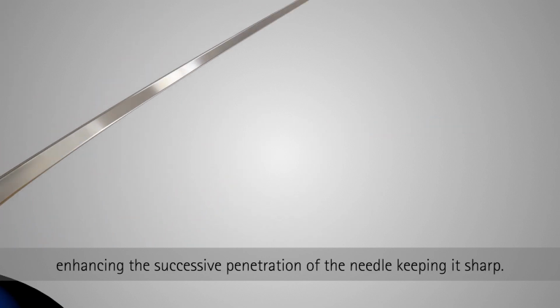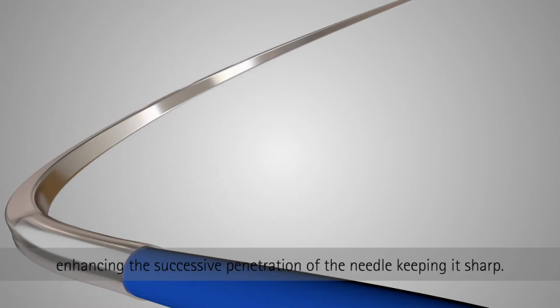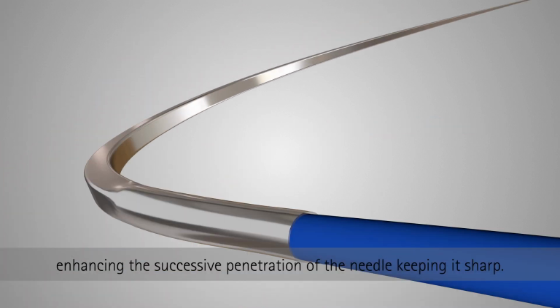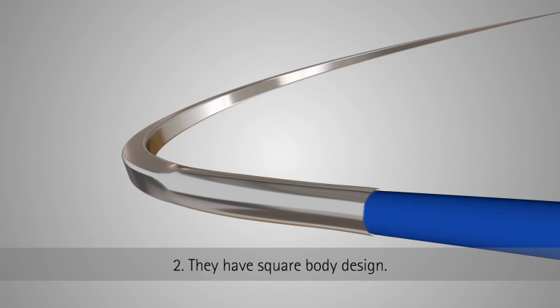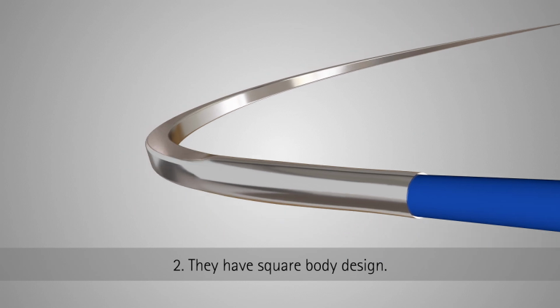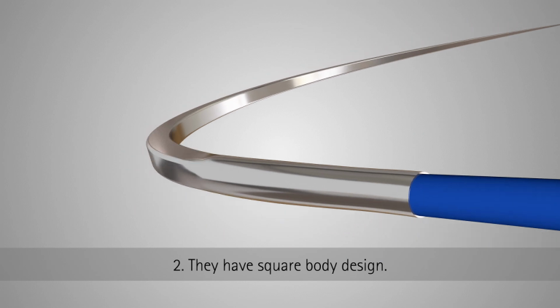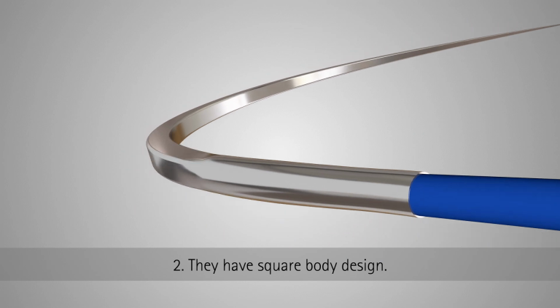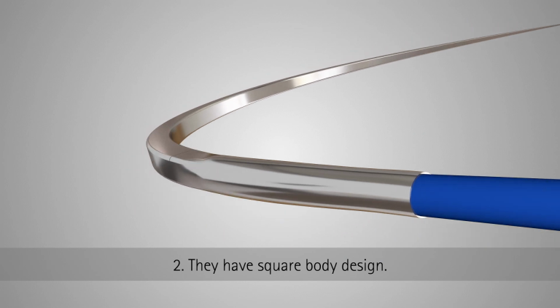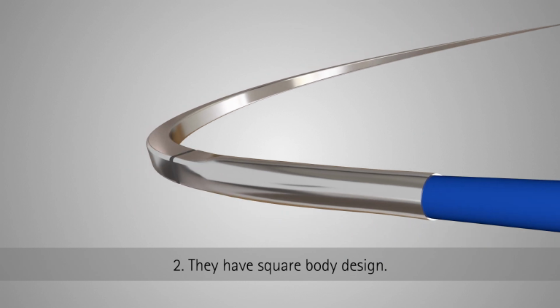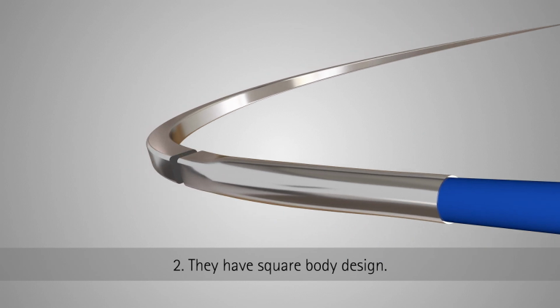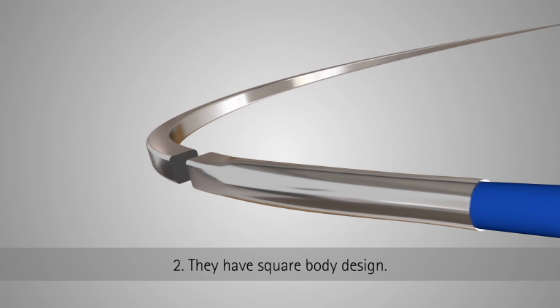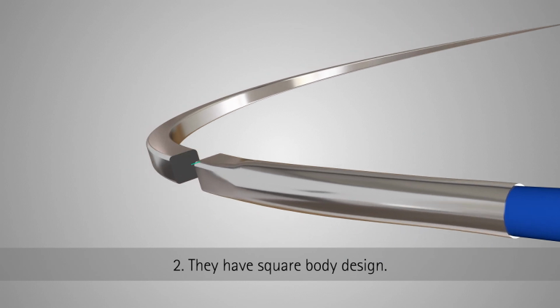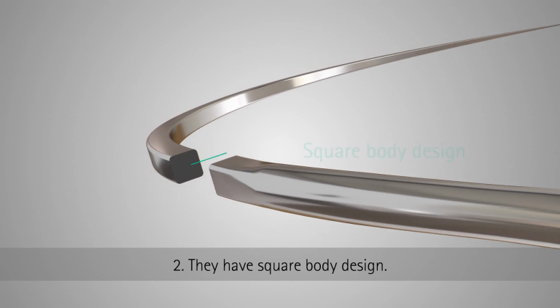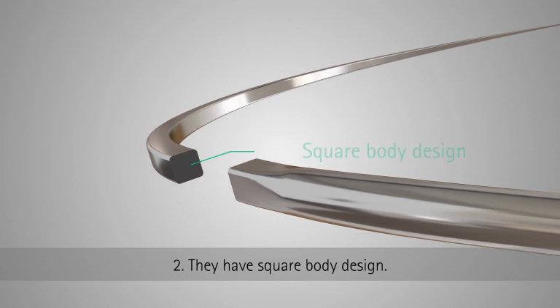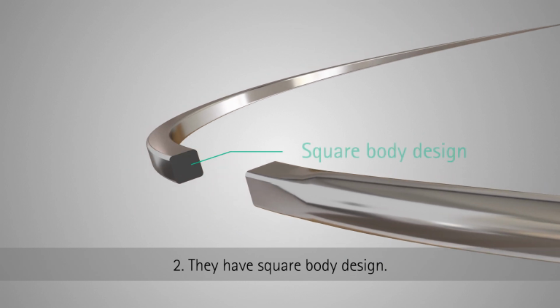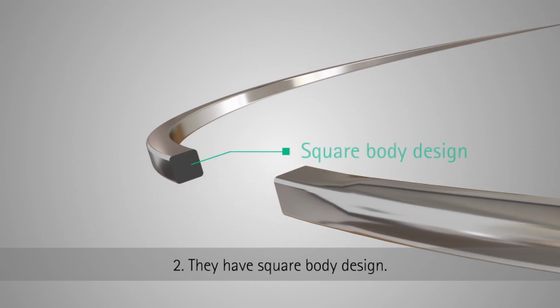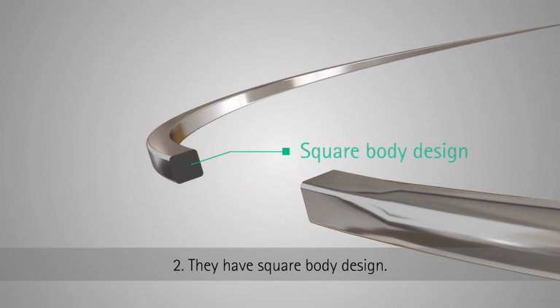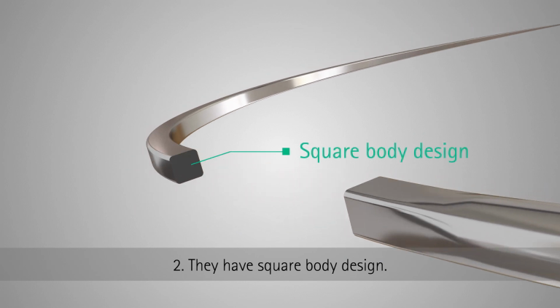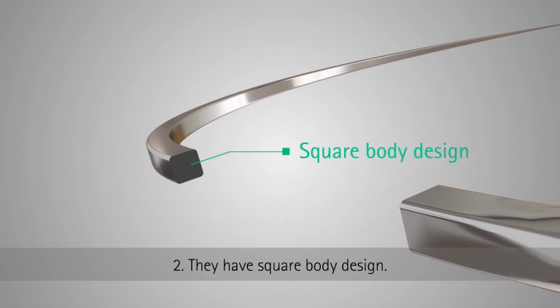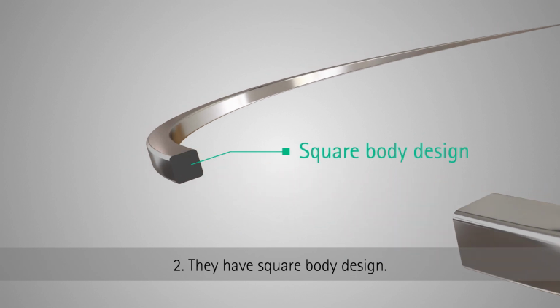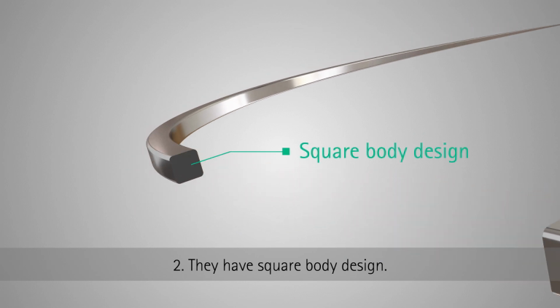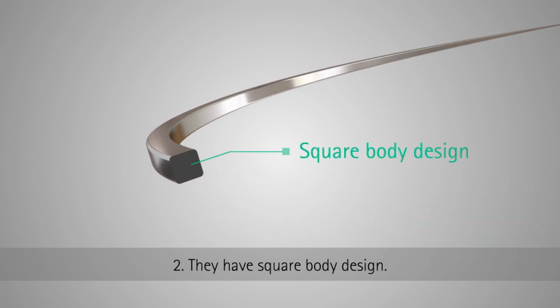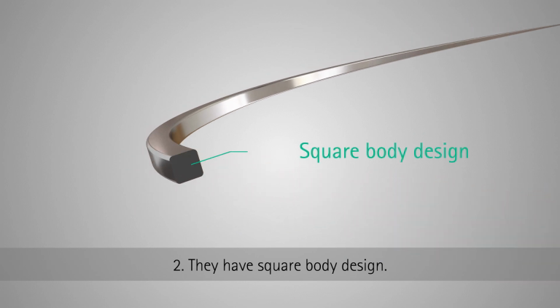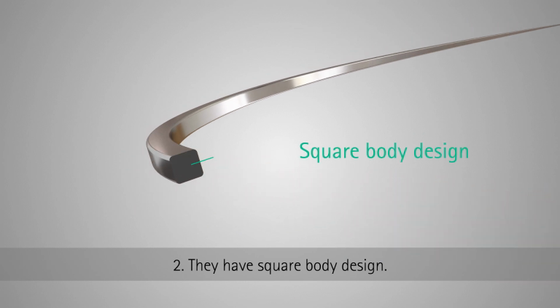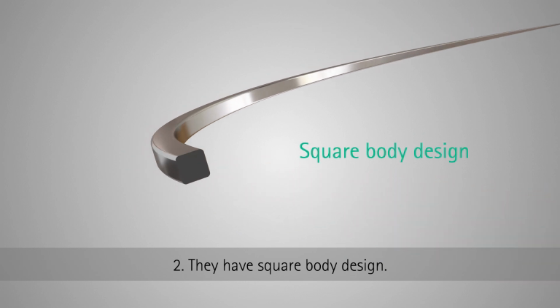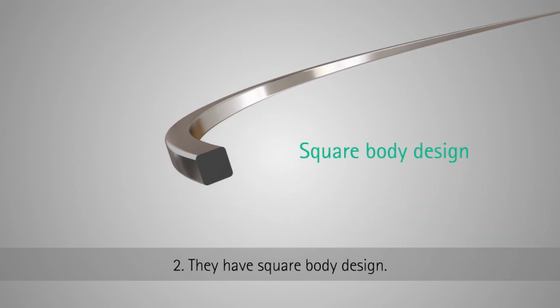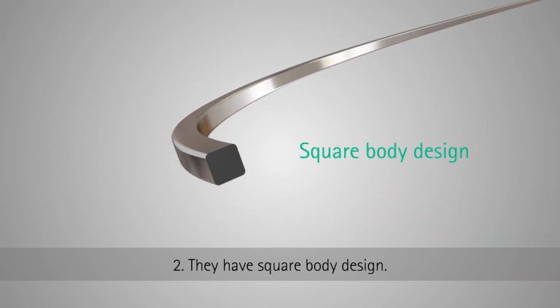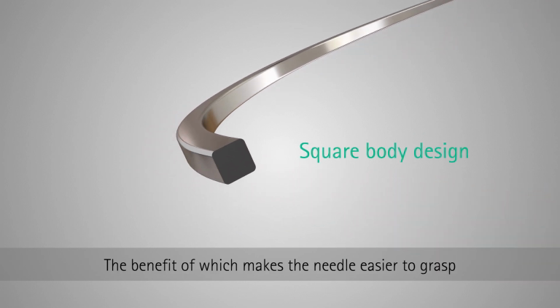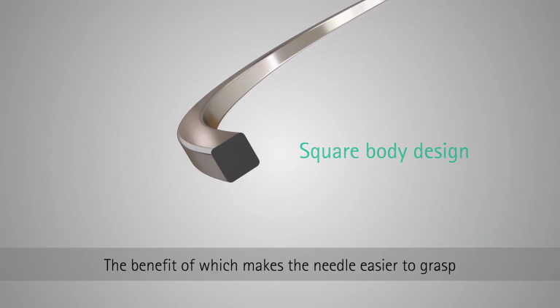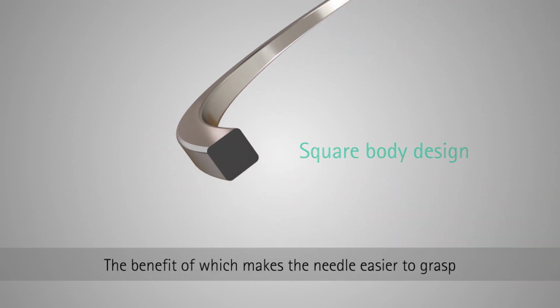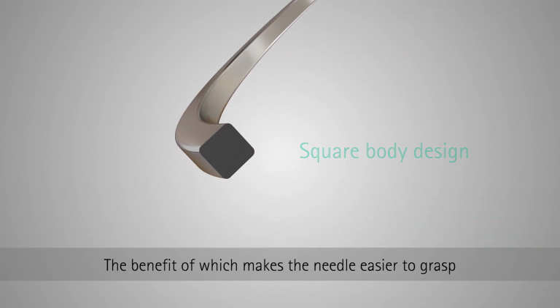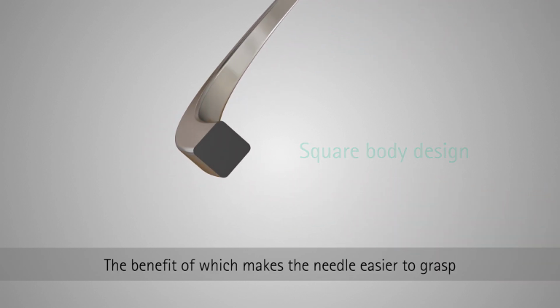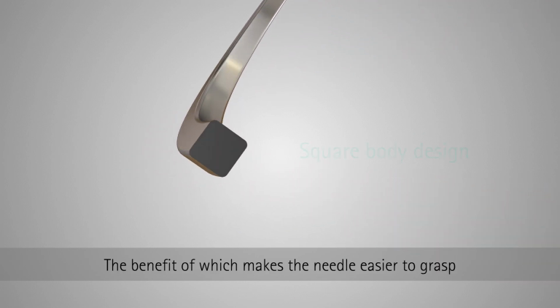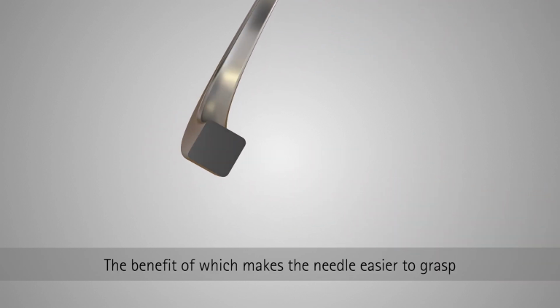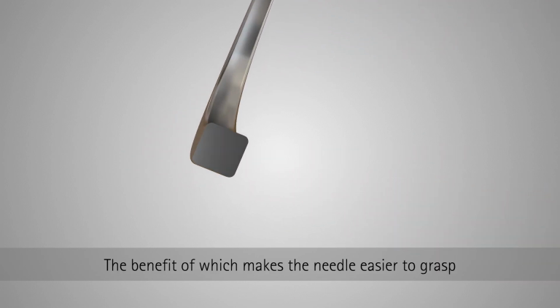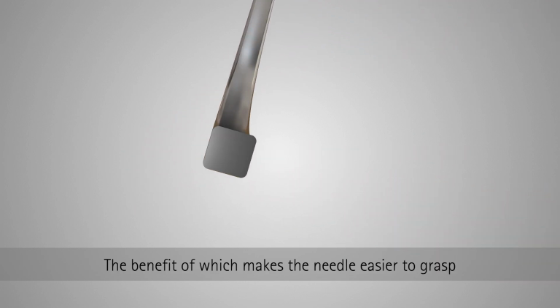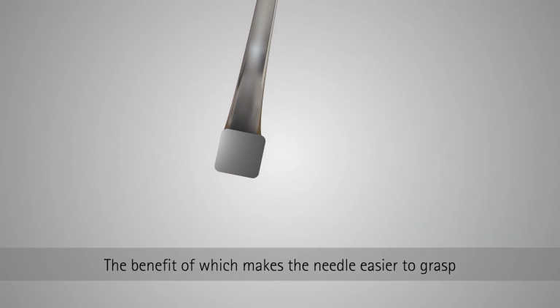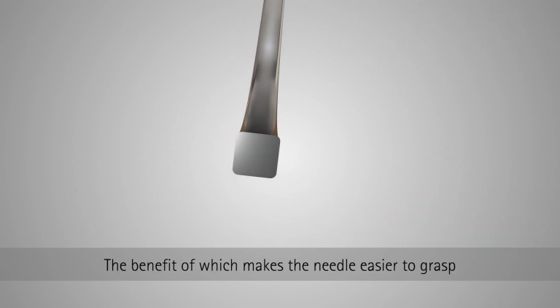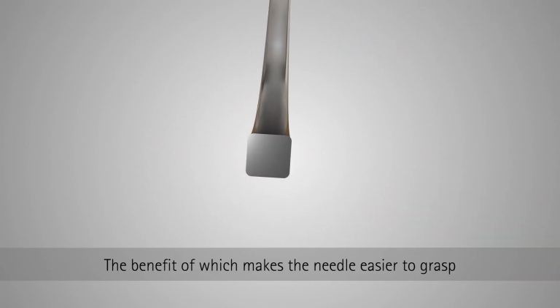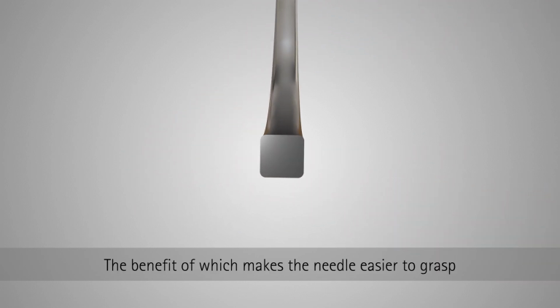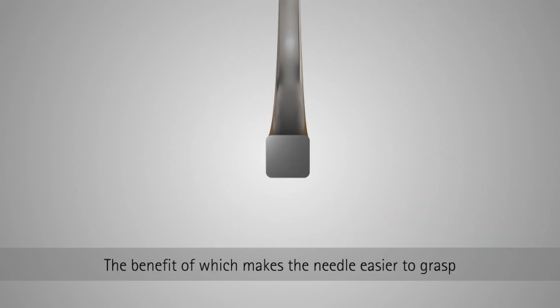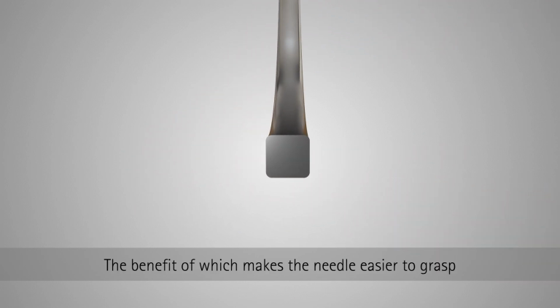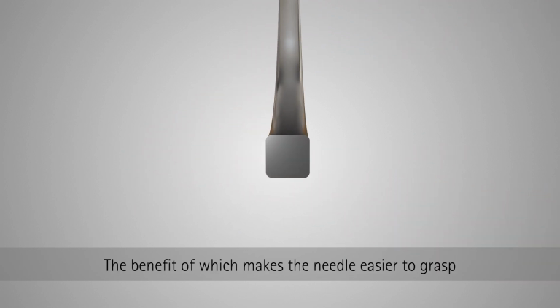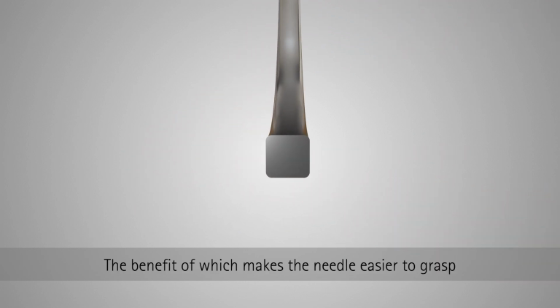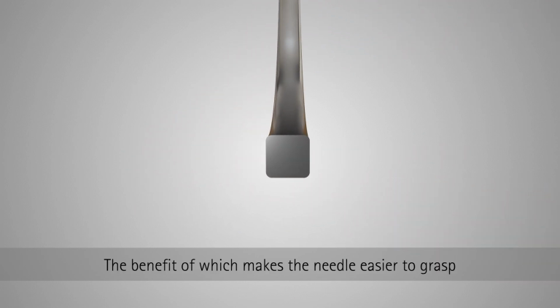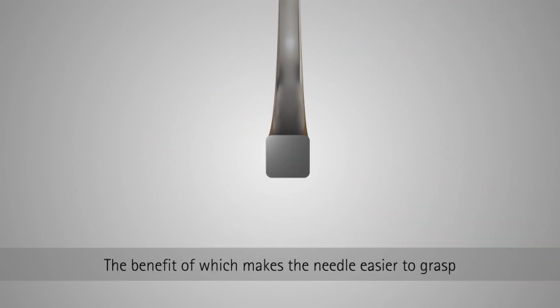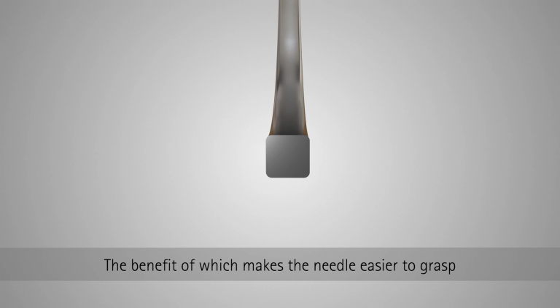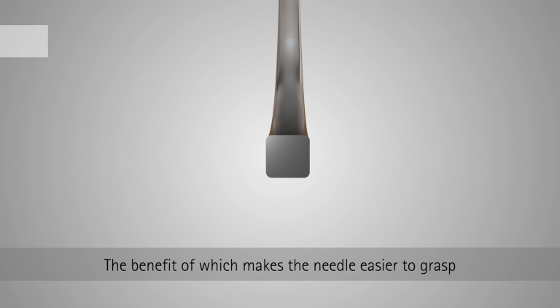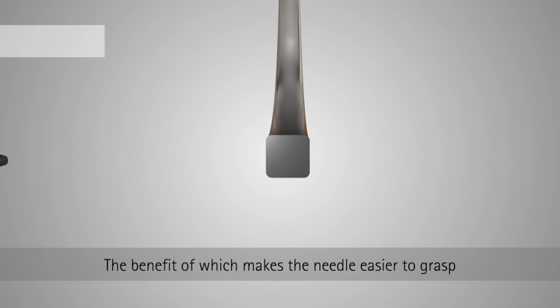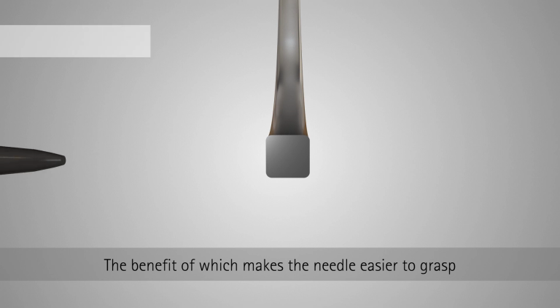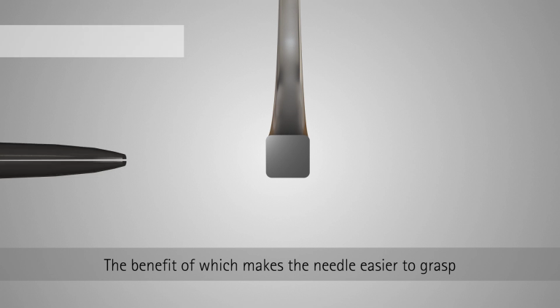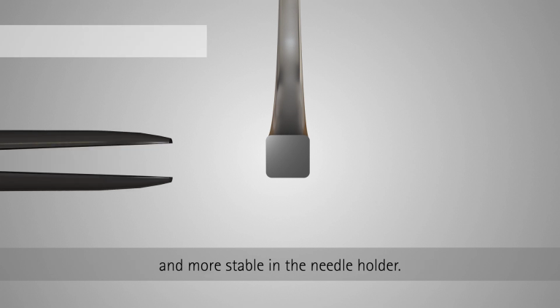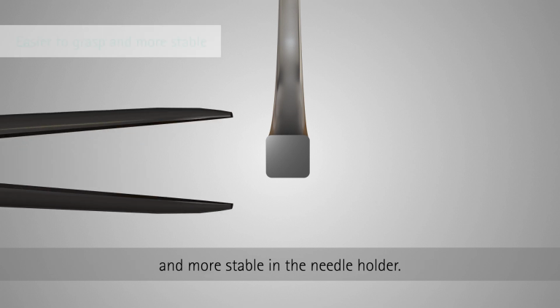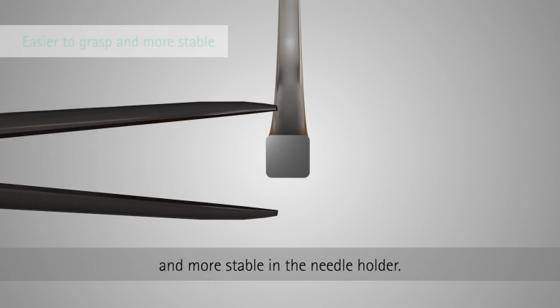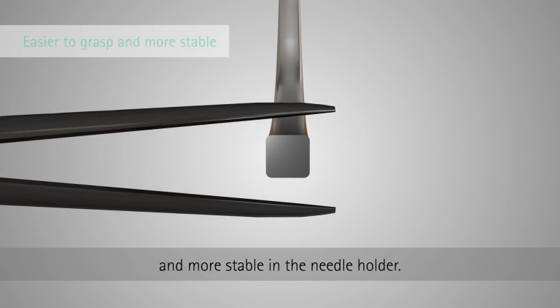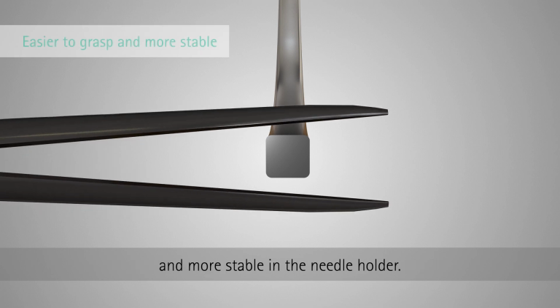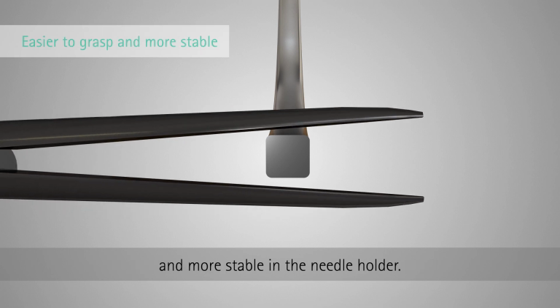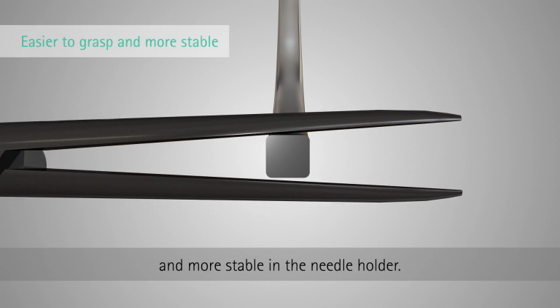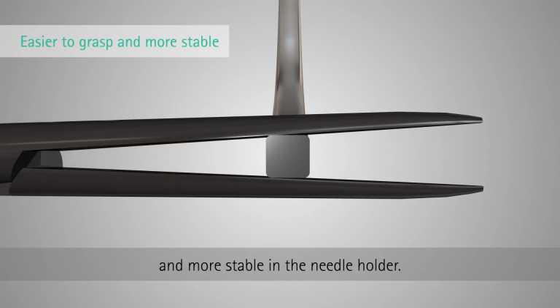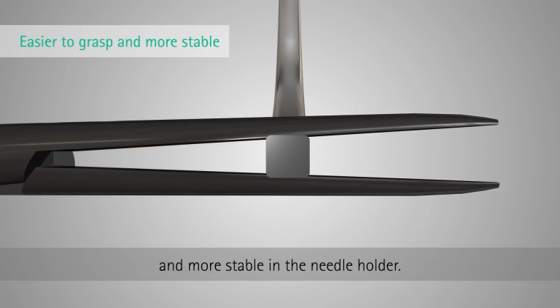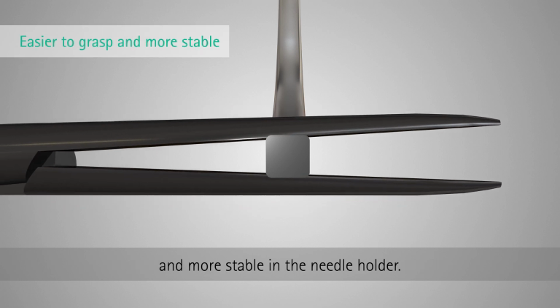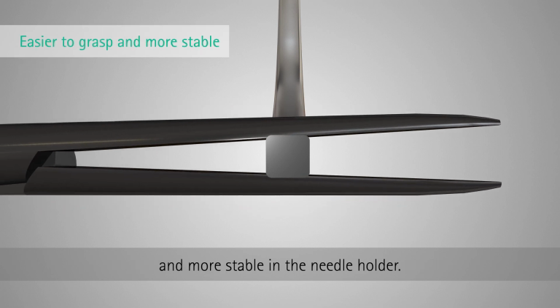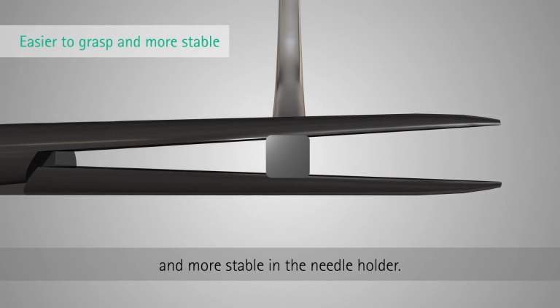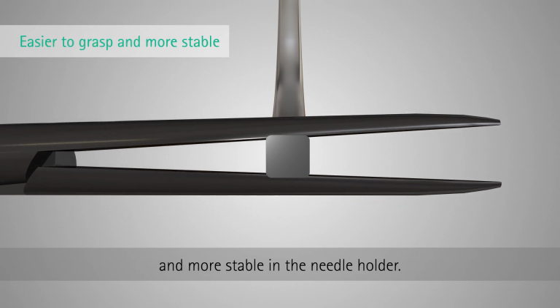Two: they have a square body design, the benefit of which makes the needle easier to grasp and more stable in the needle holder.